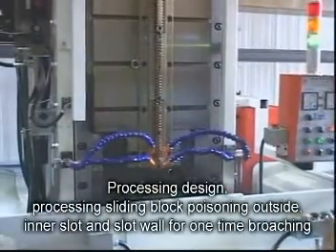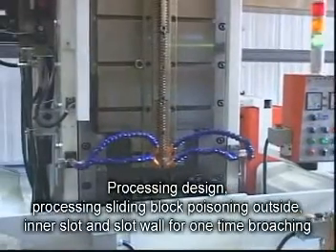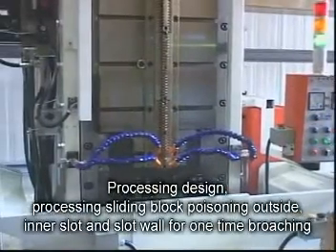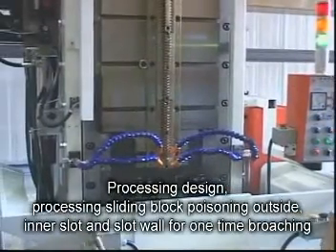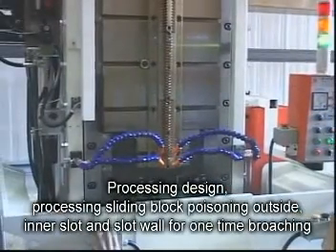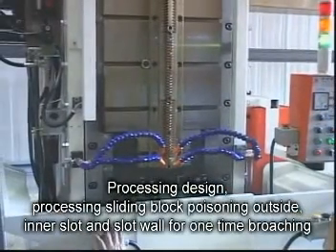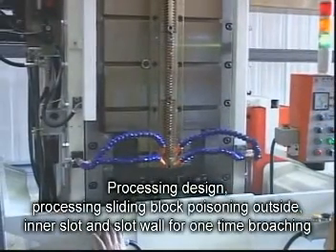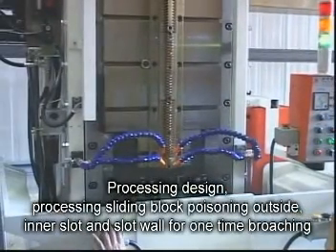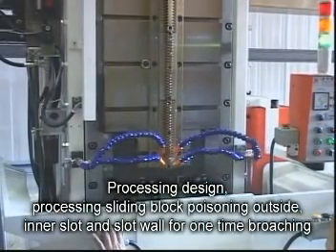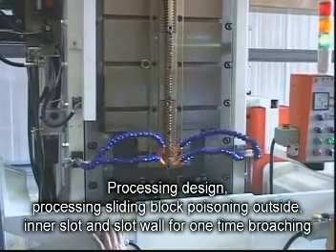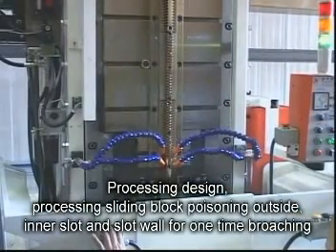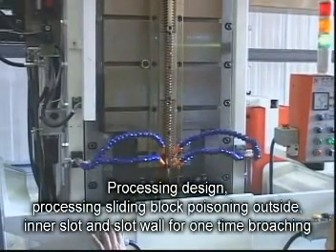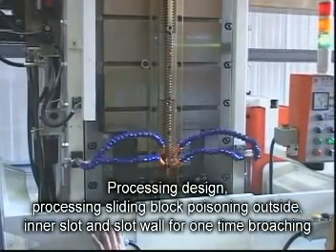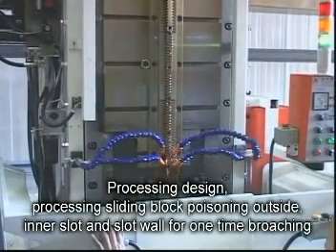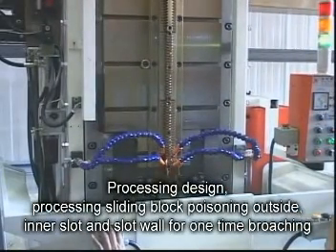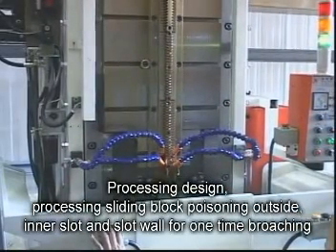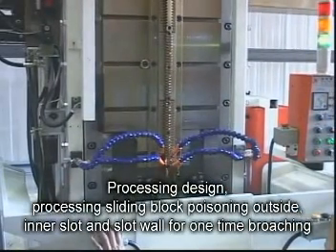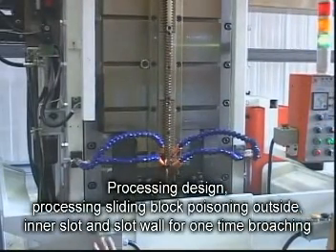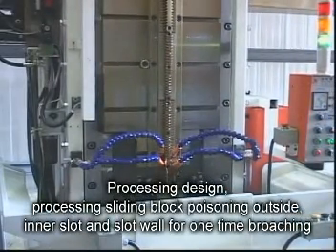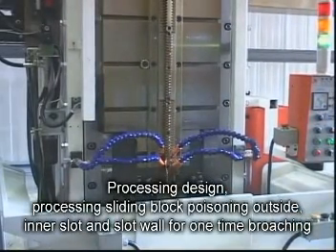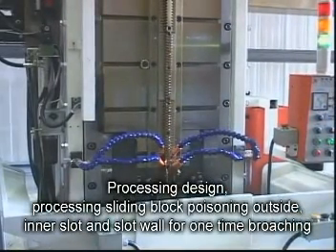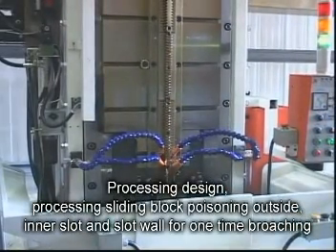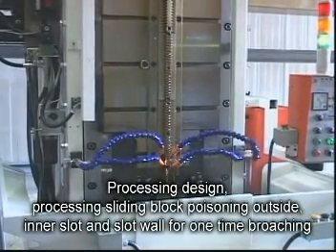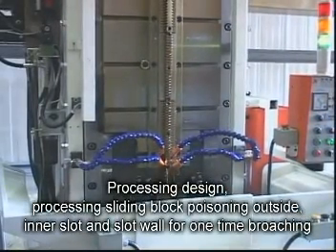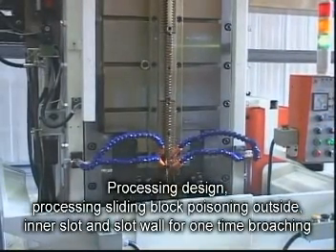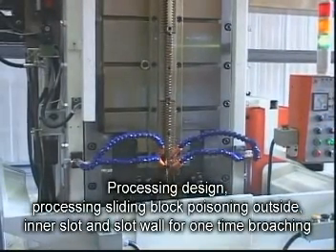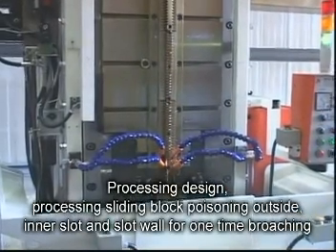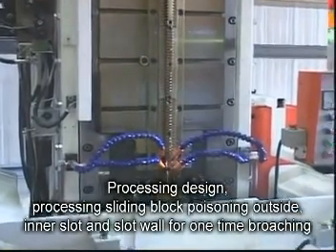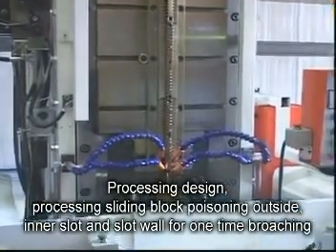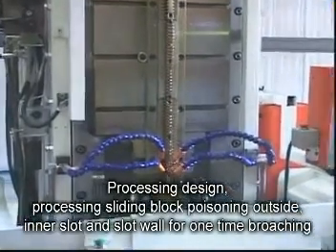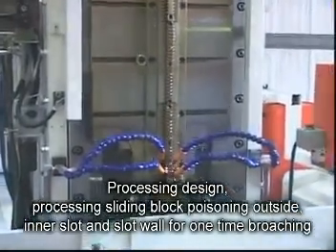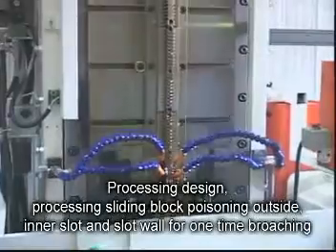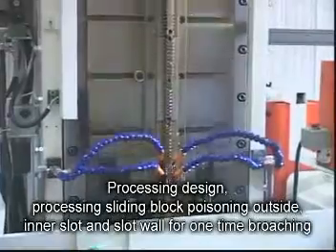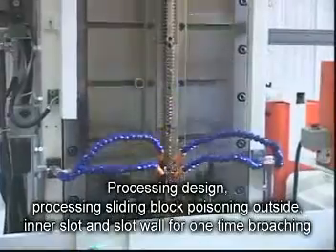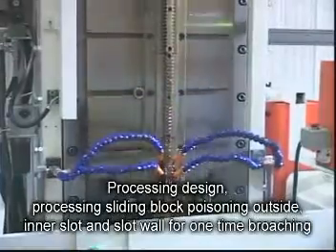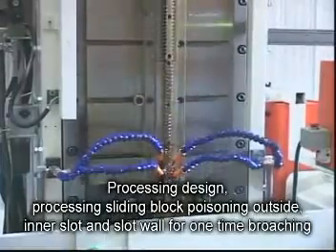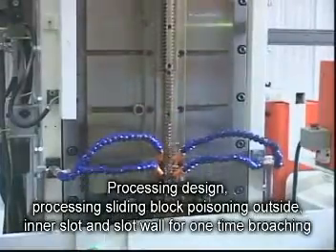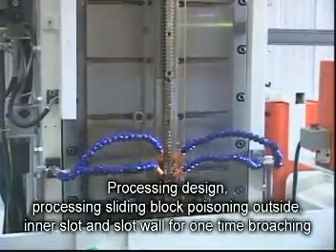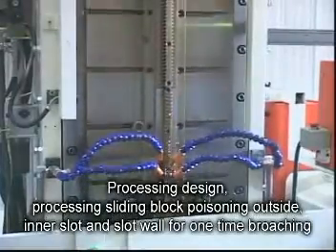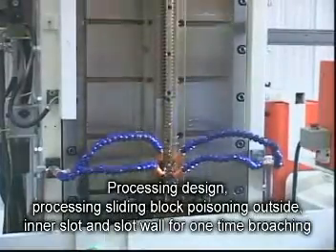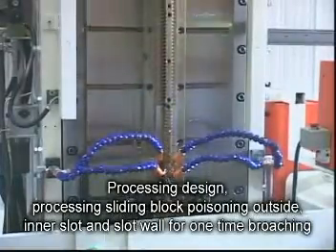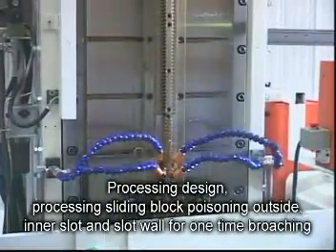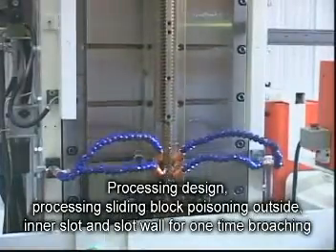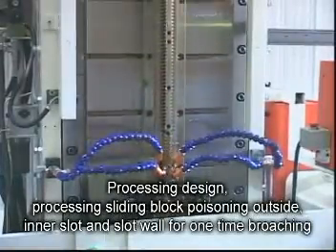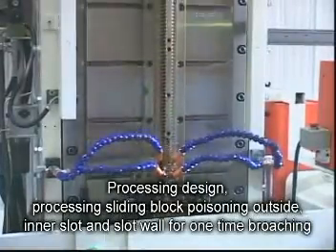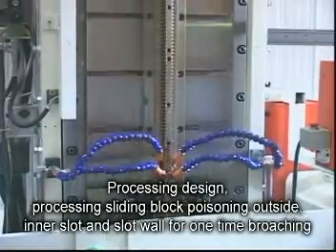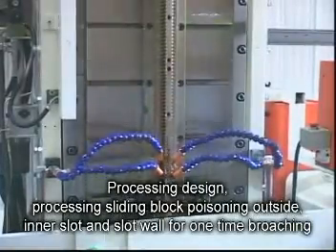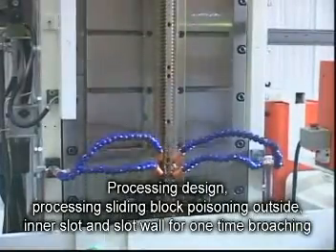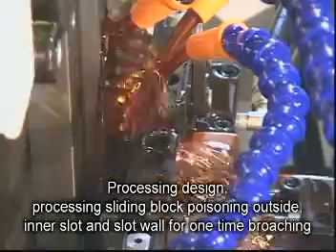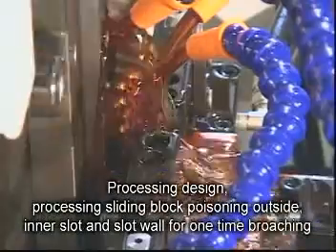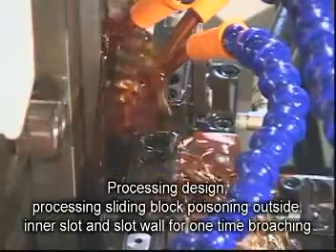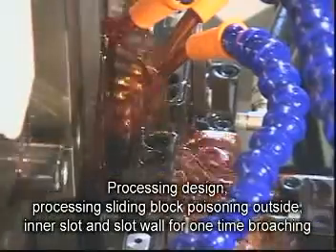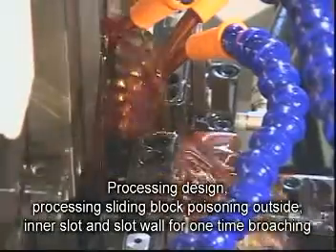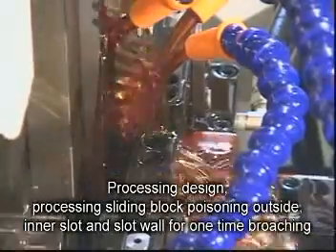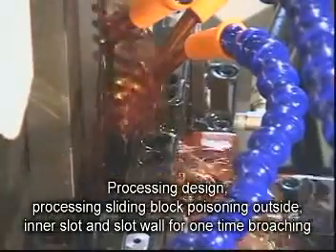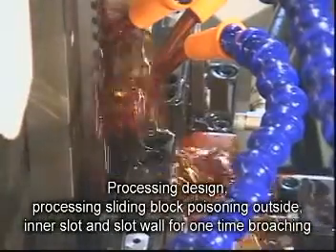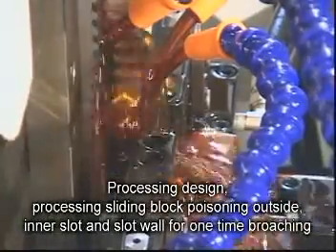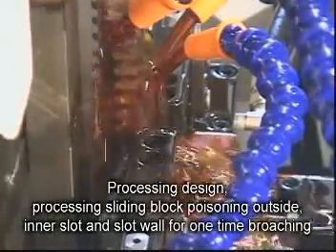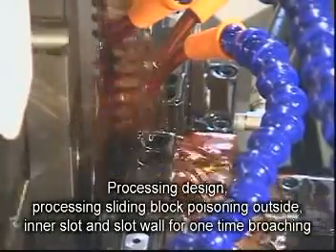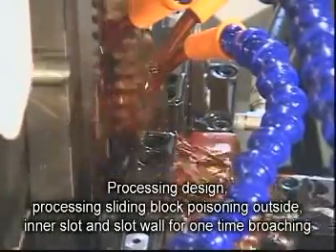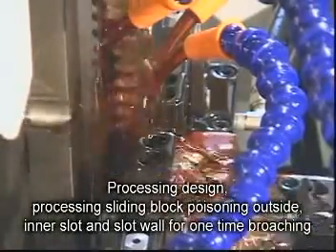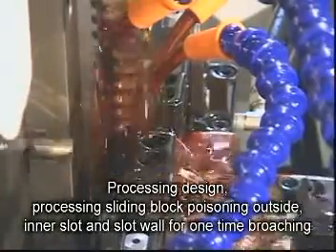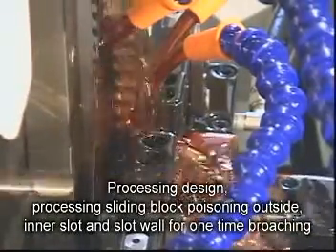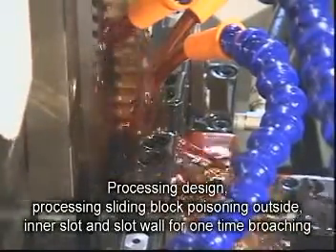Processing design: processing sliding block positioning outside, inner slot, and slot wall for one-time broaching.